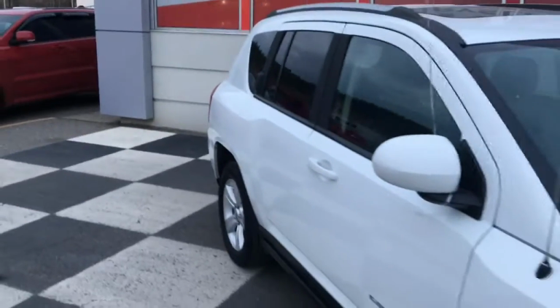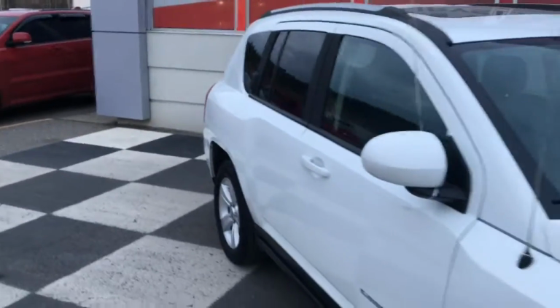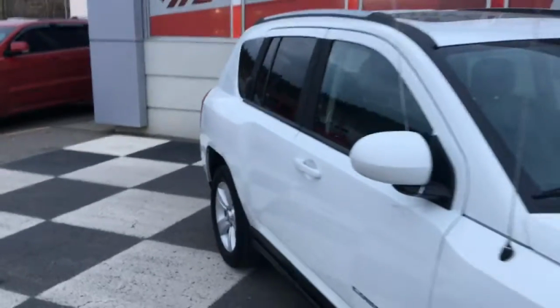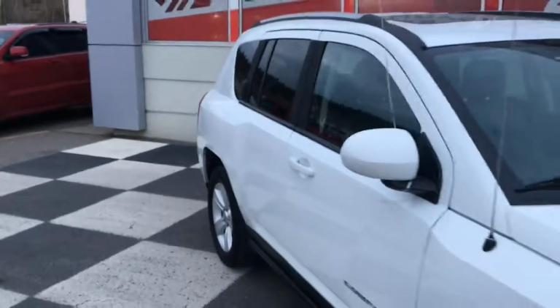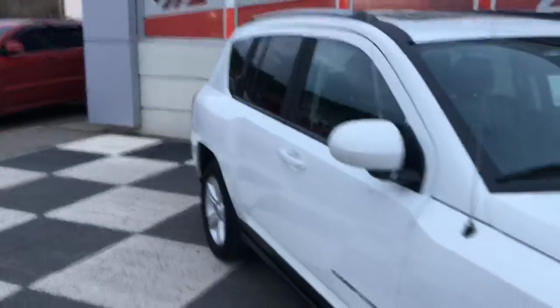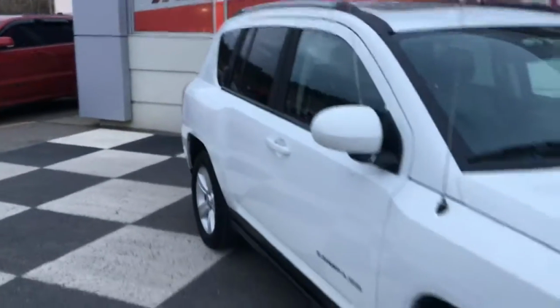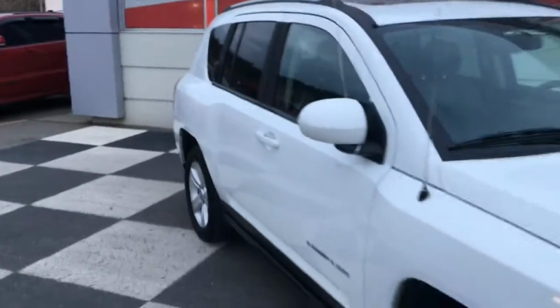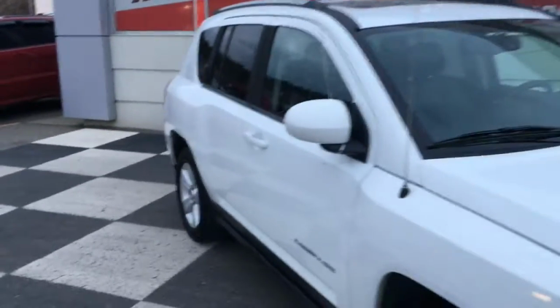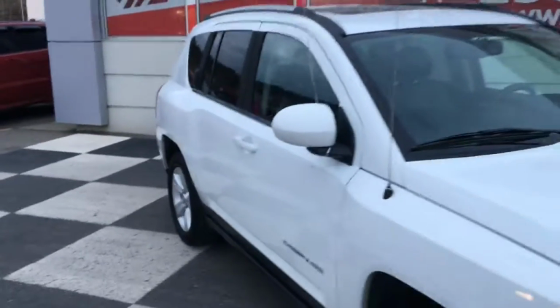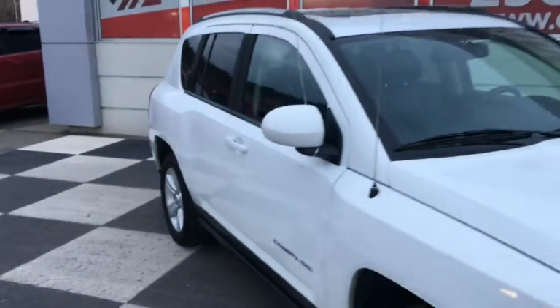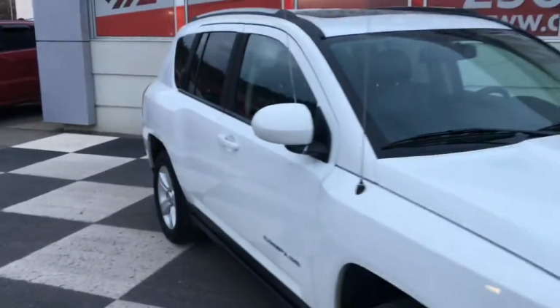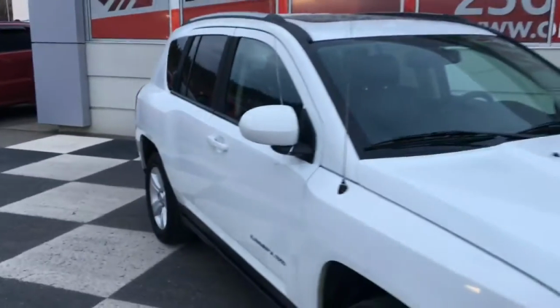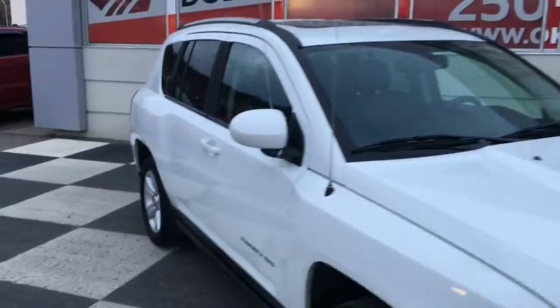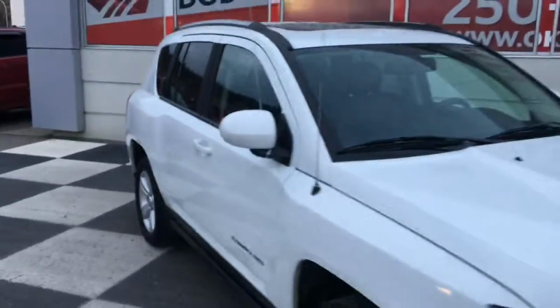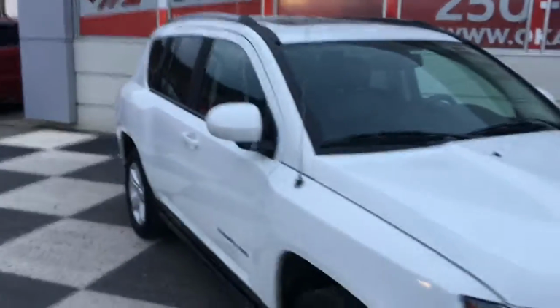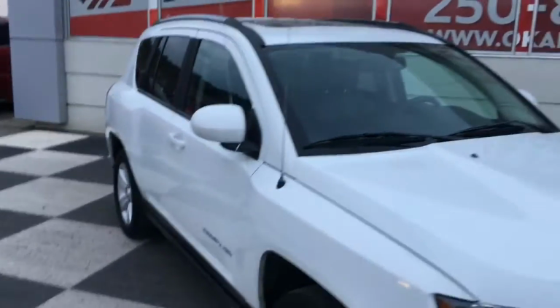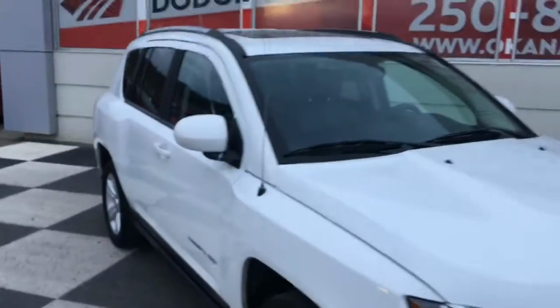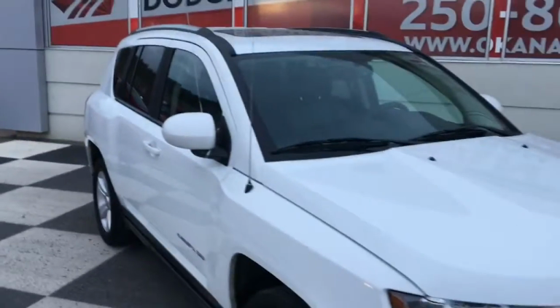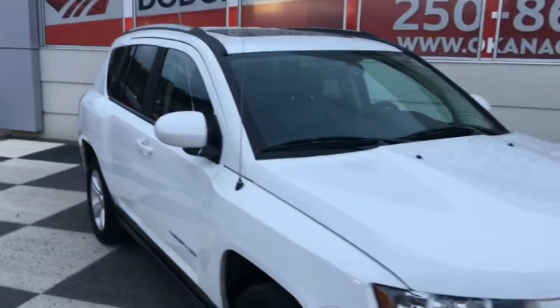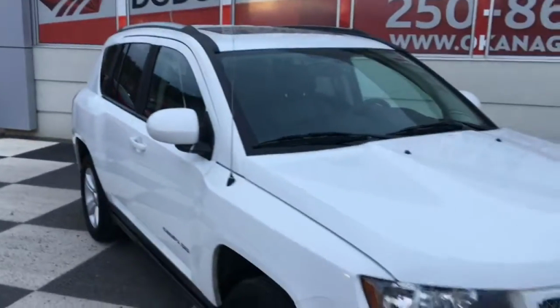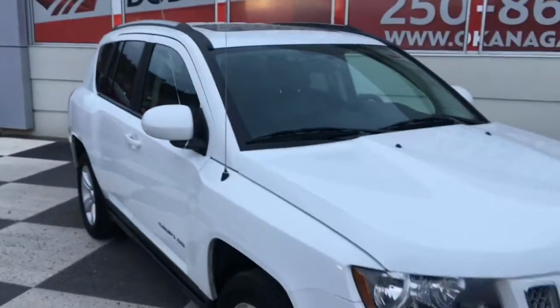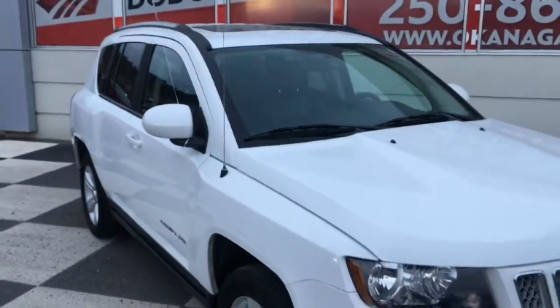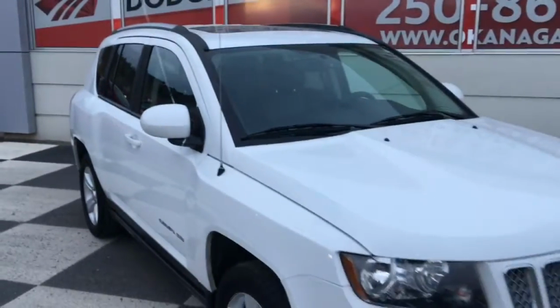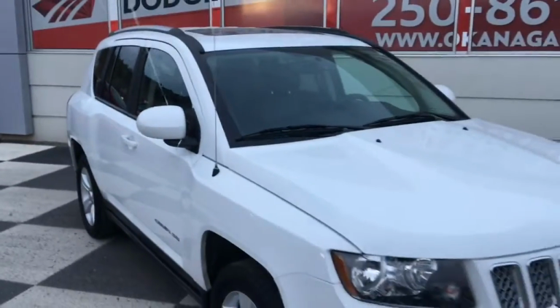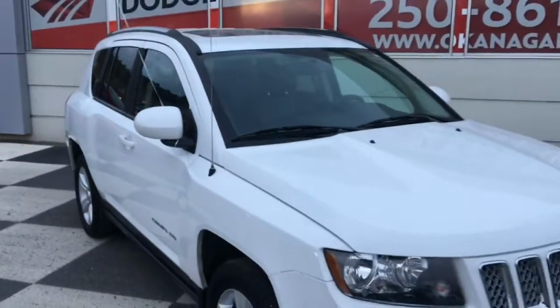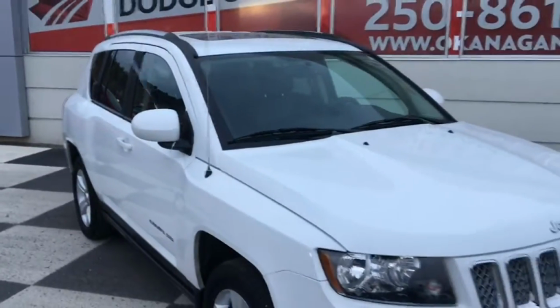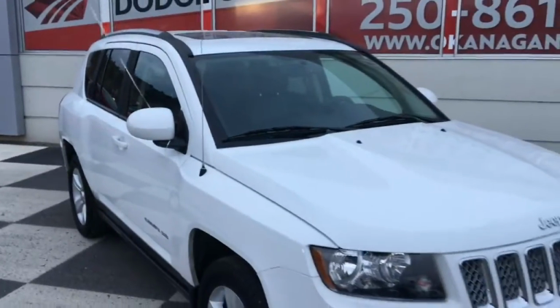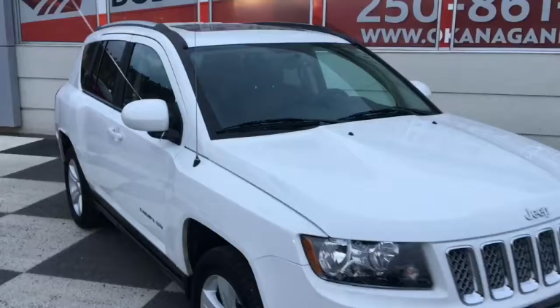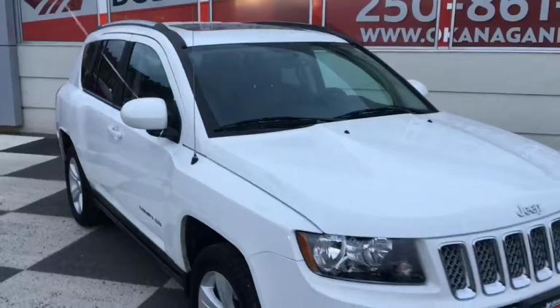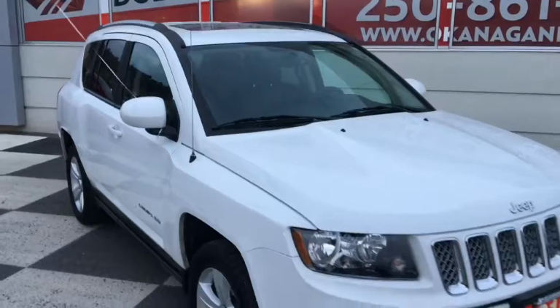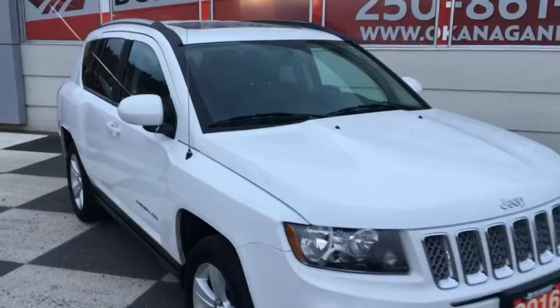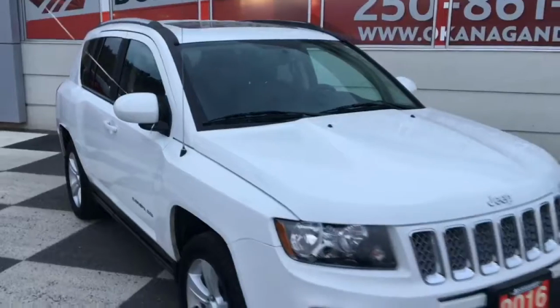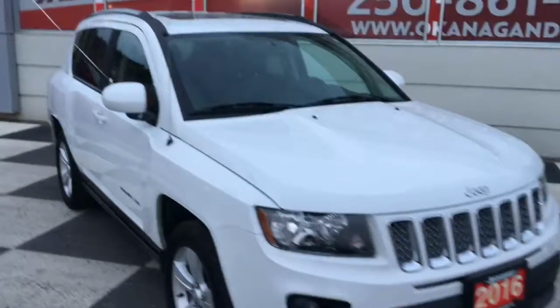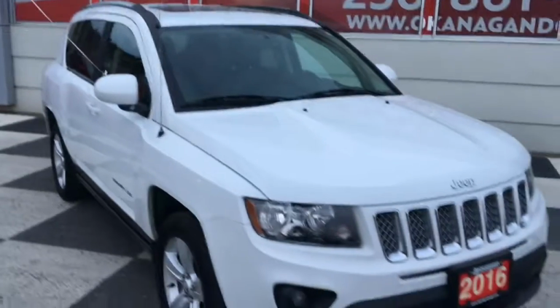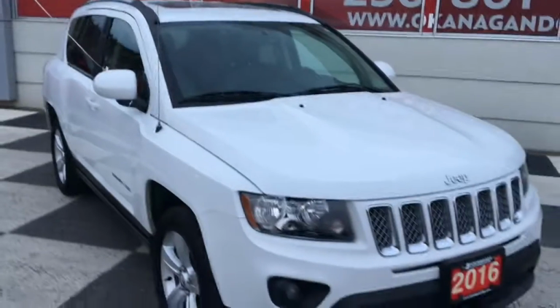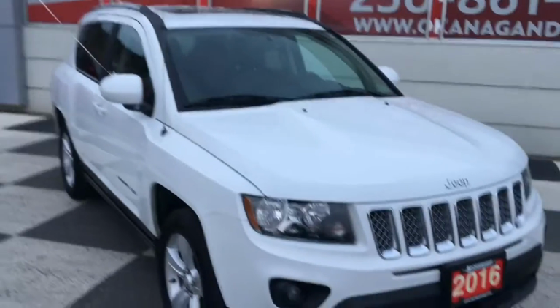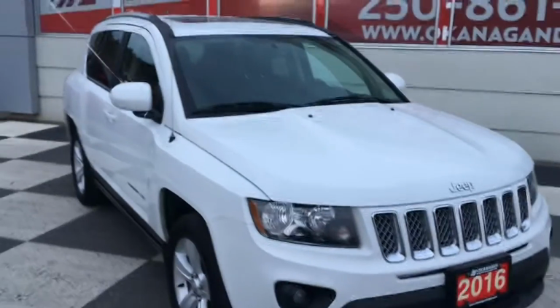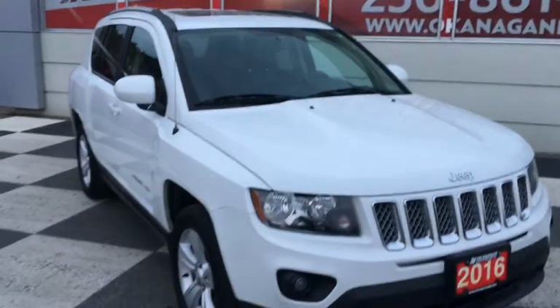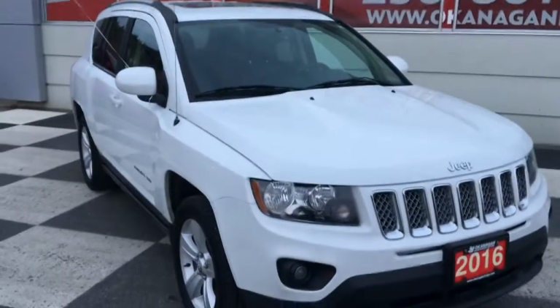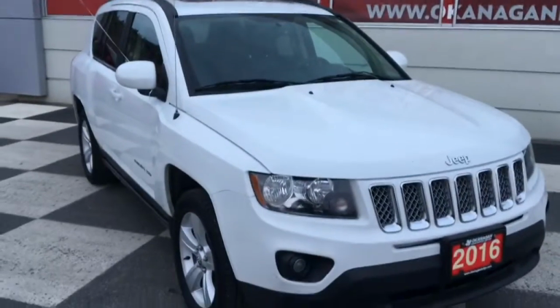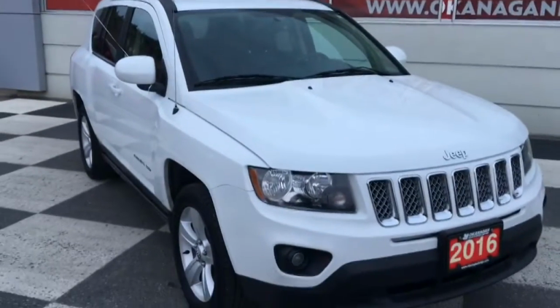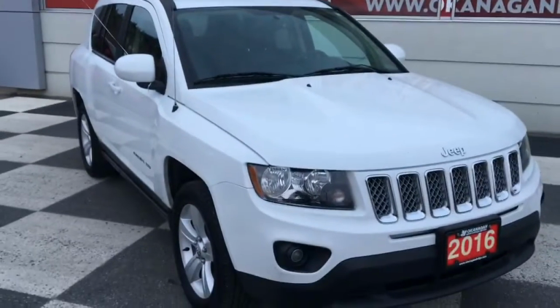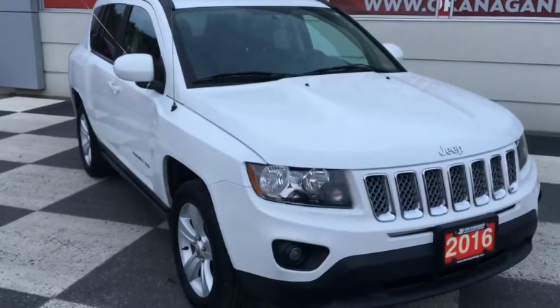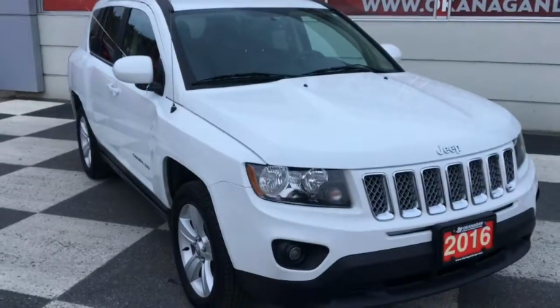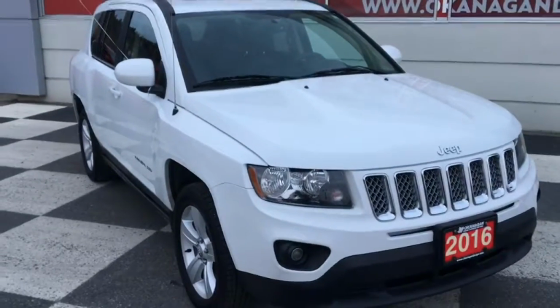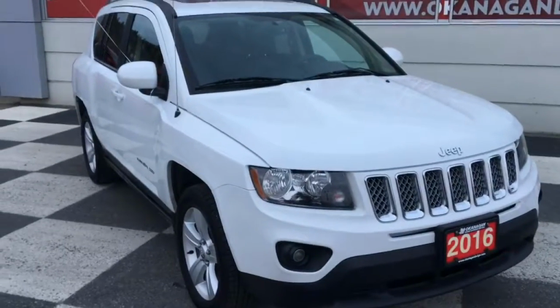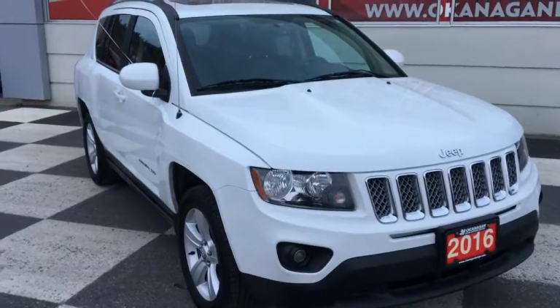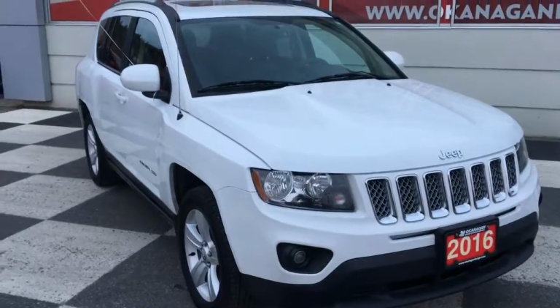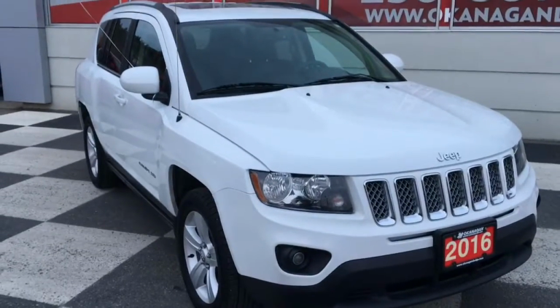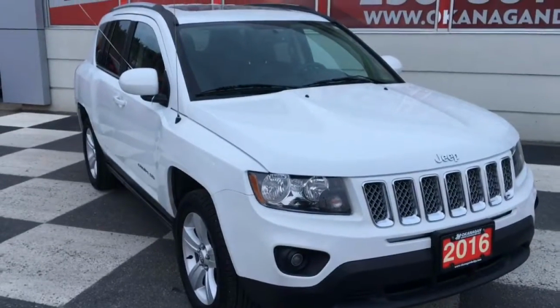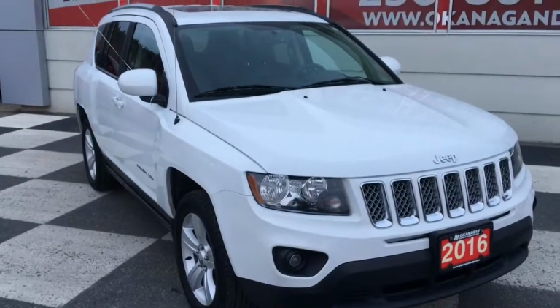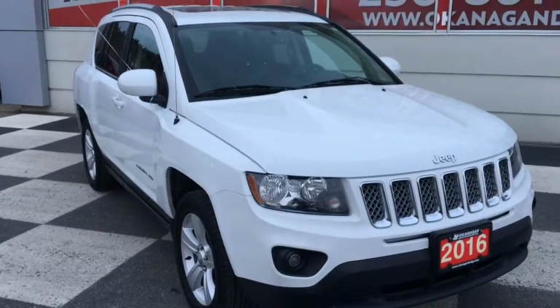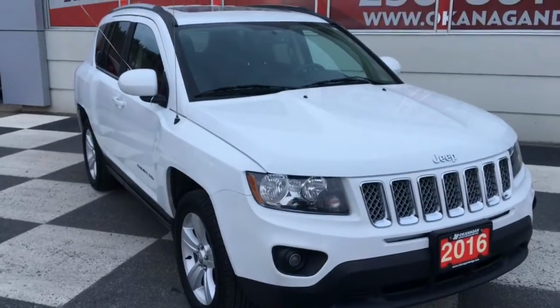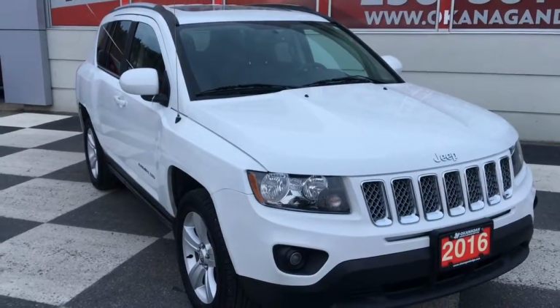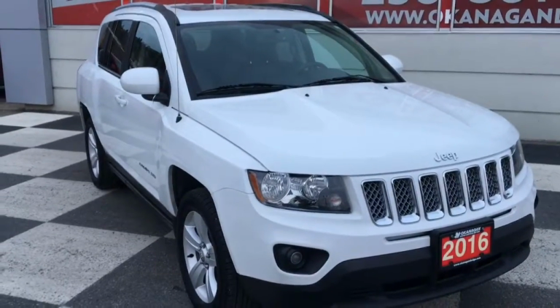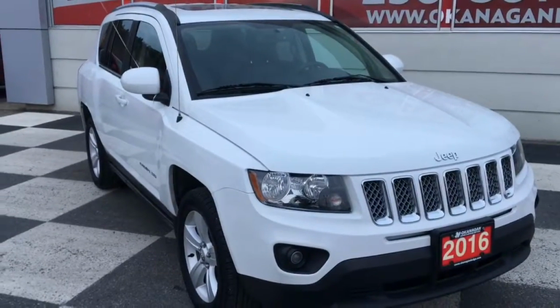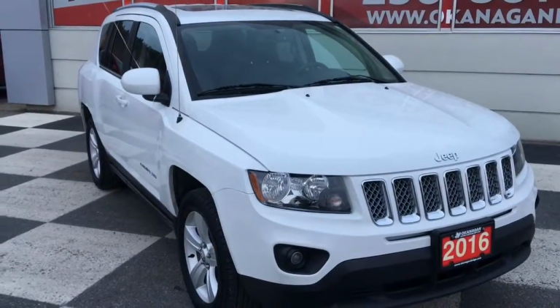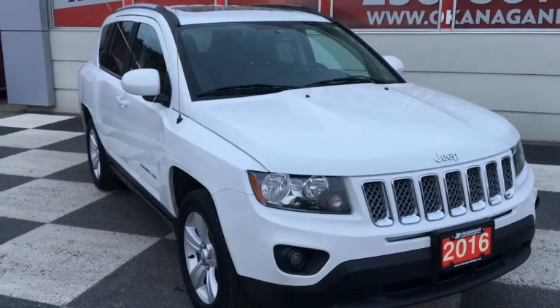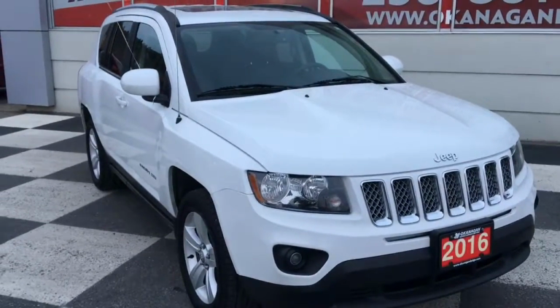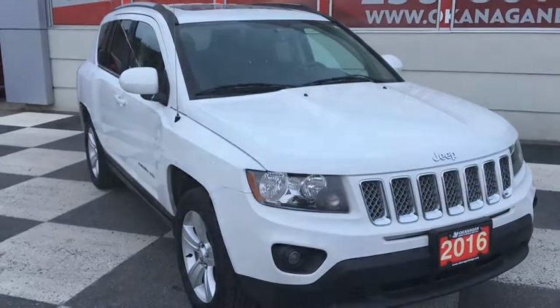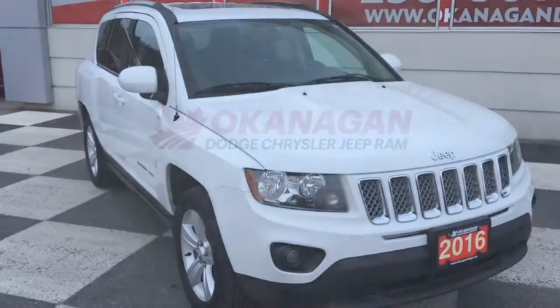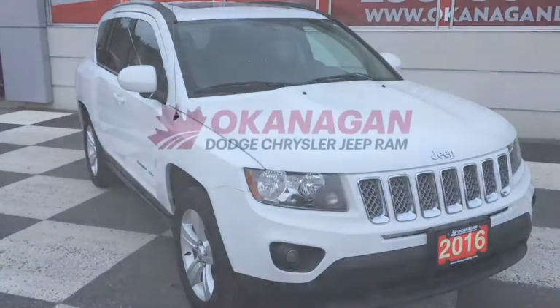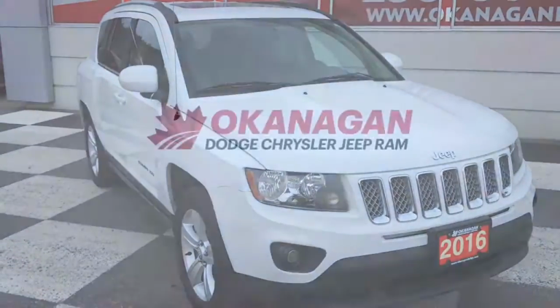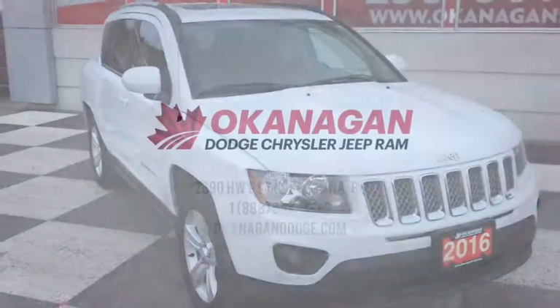Thank you for watching and I hope to see you soon at Okanagan Dodge to take this 2016 Jeep Compass for a test drive.